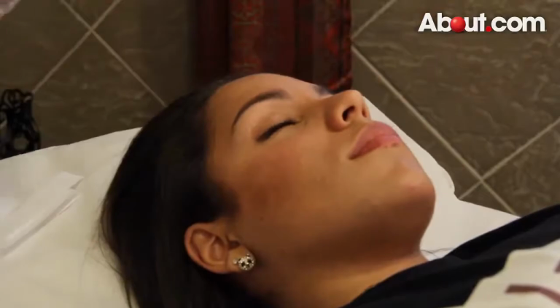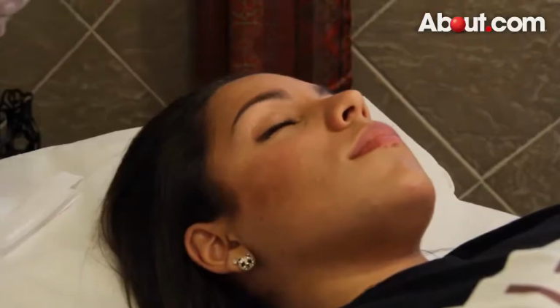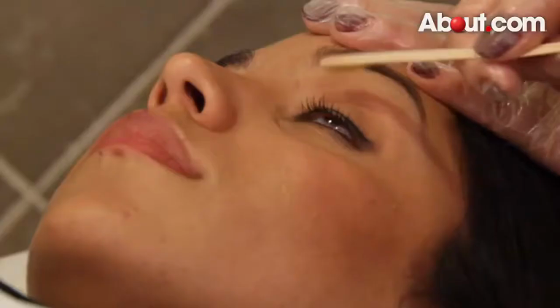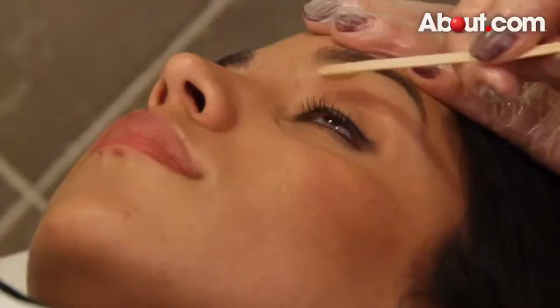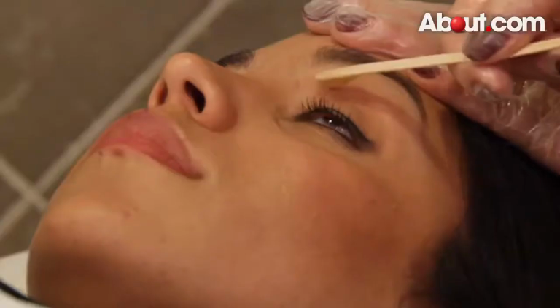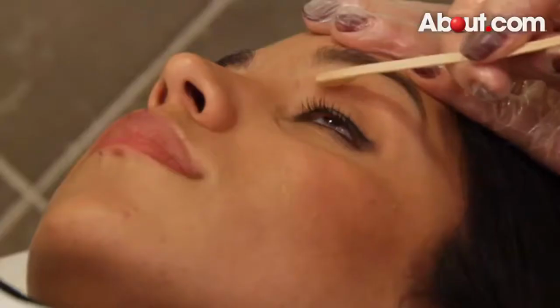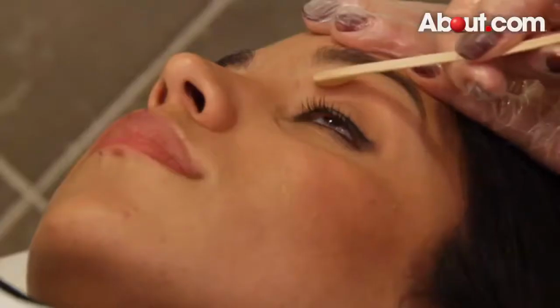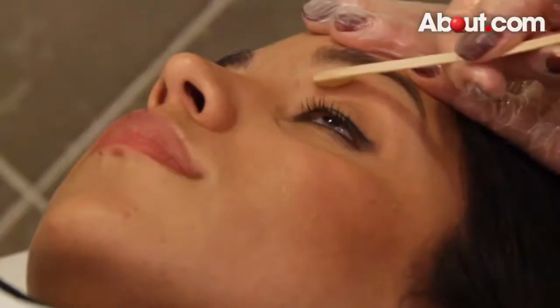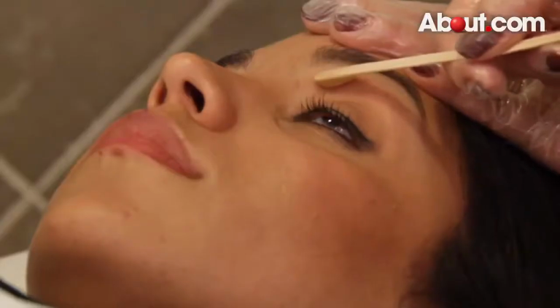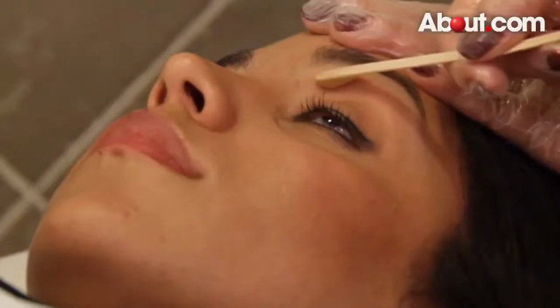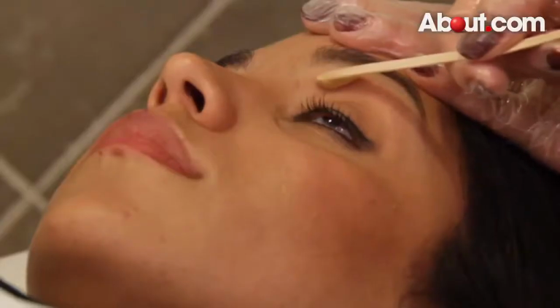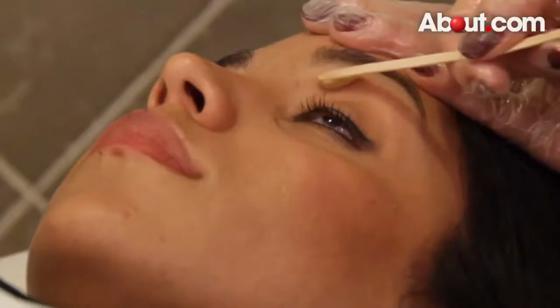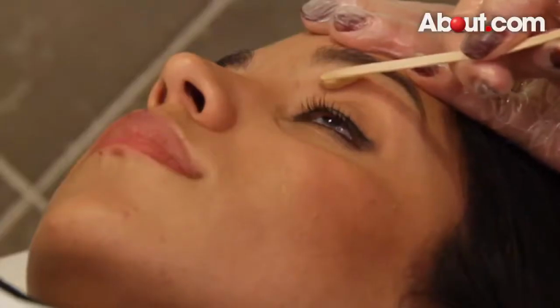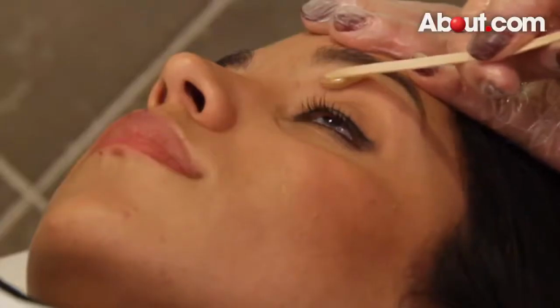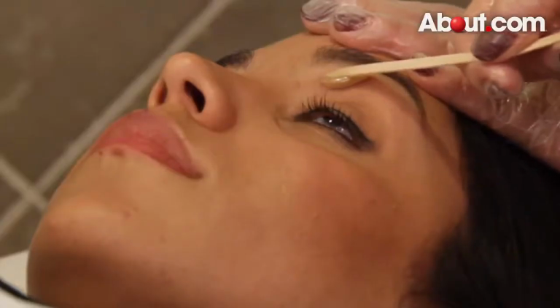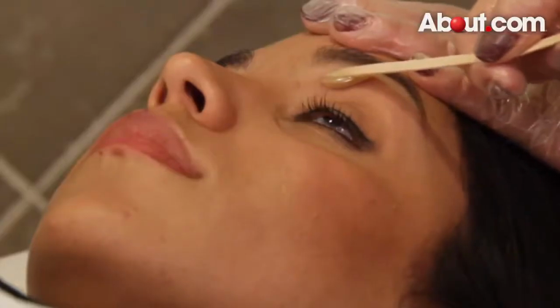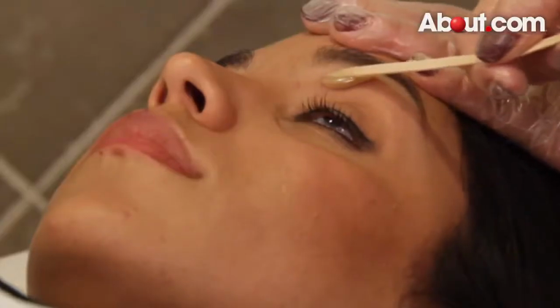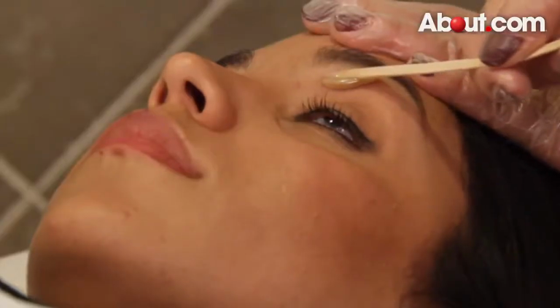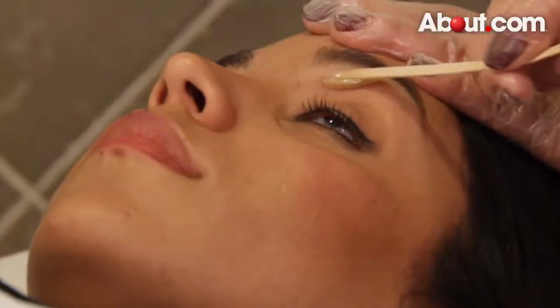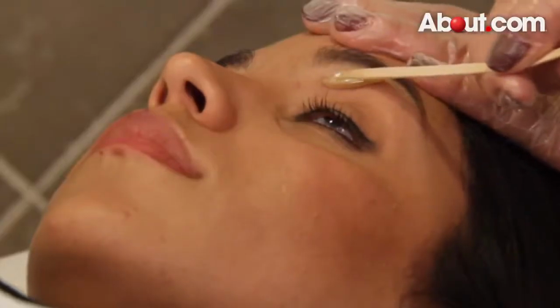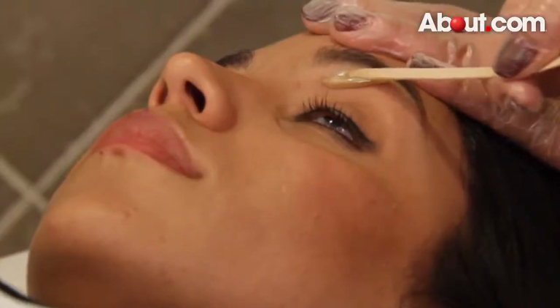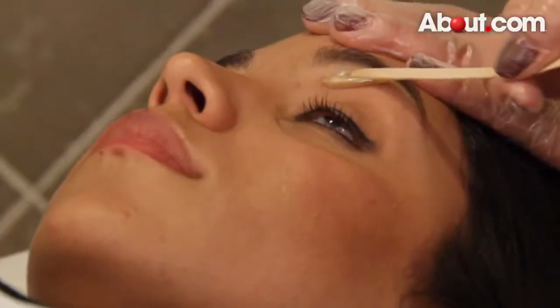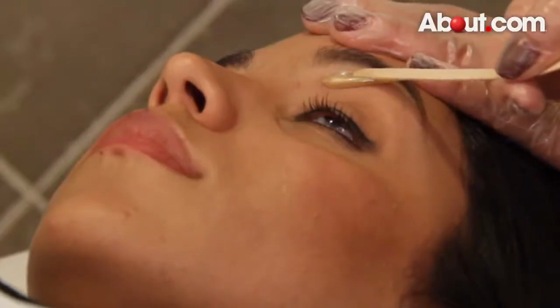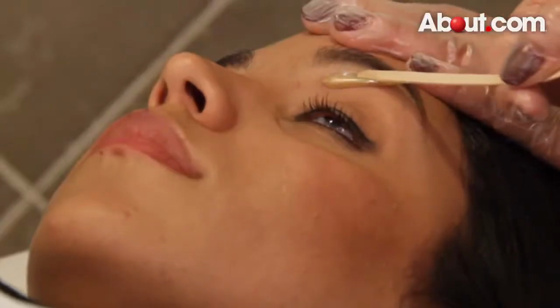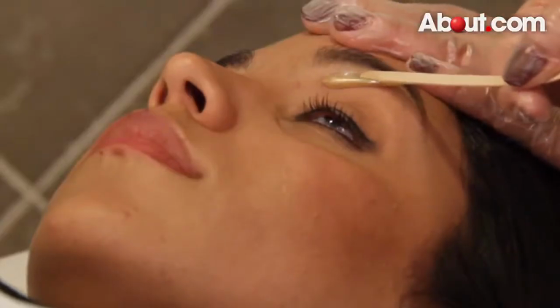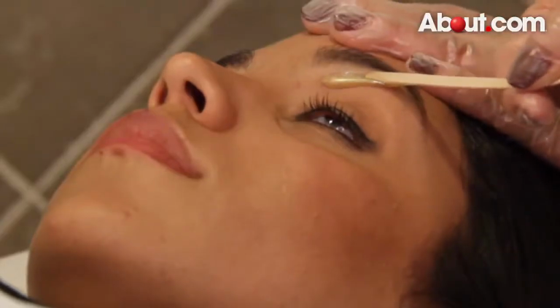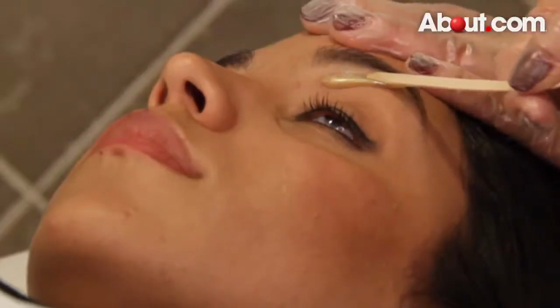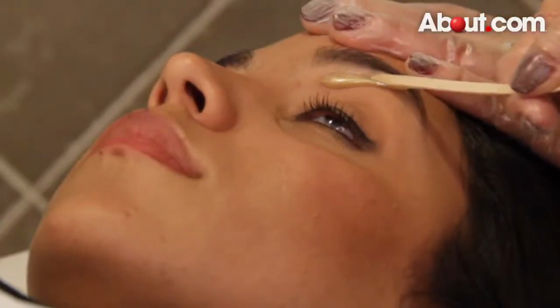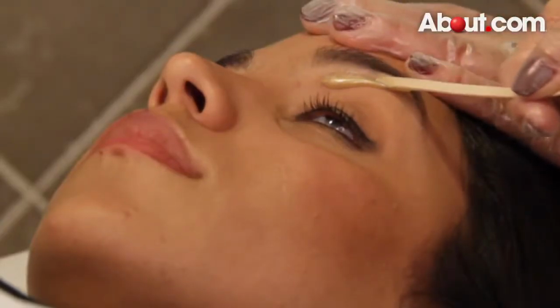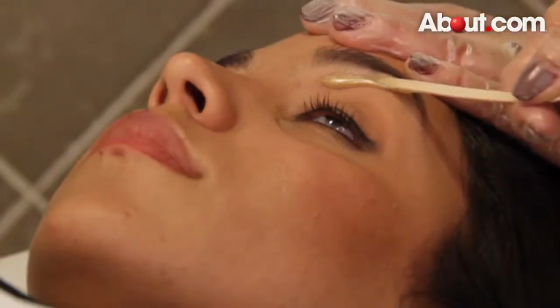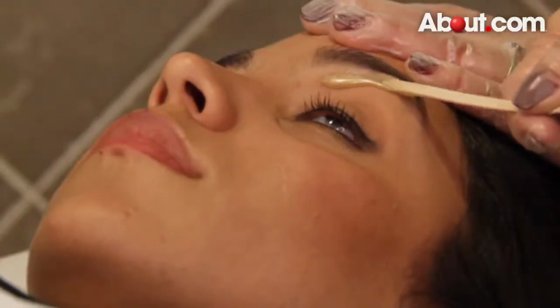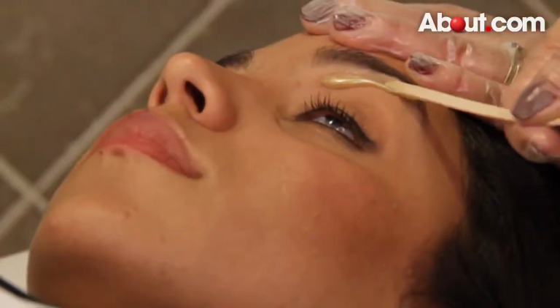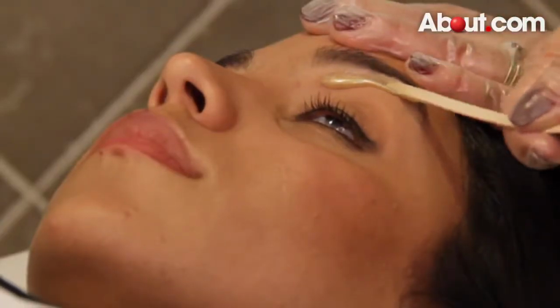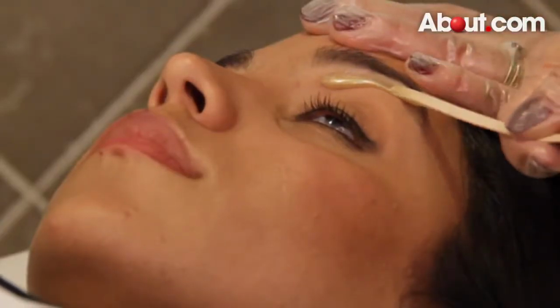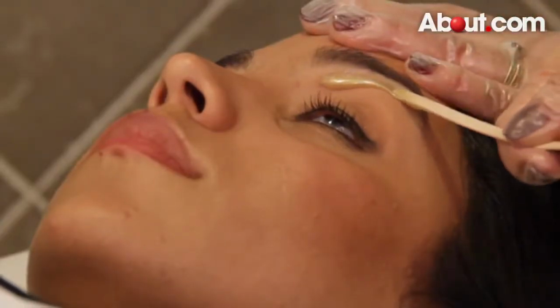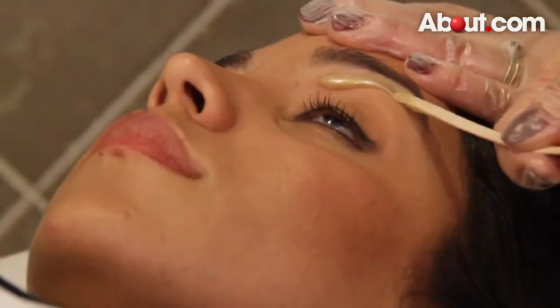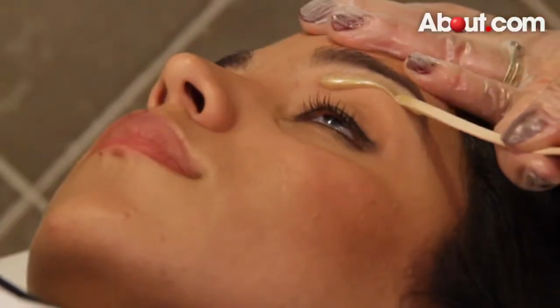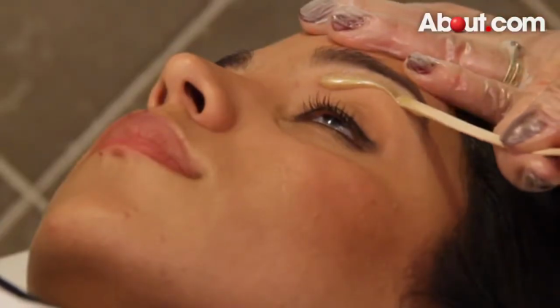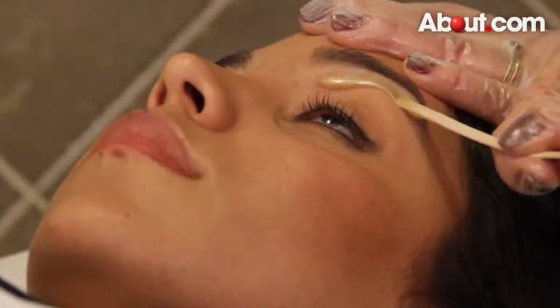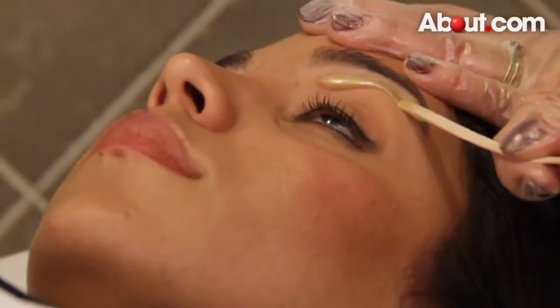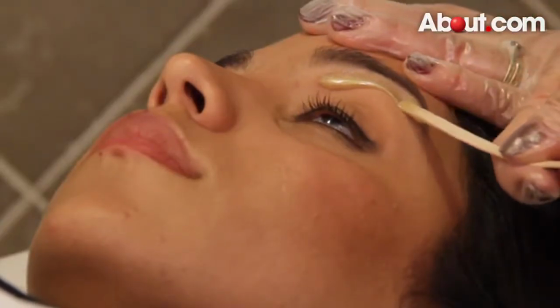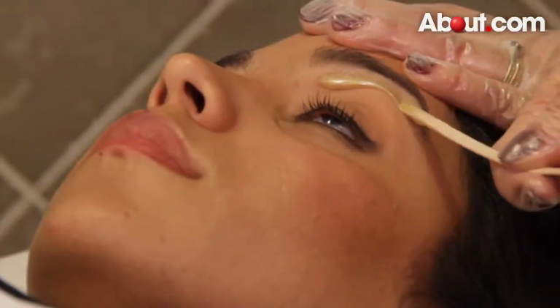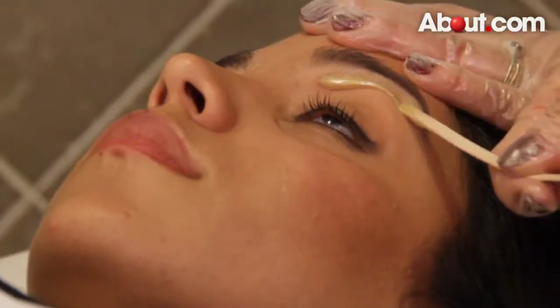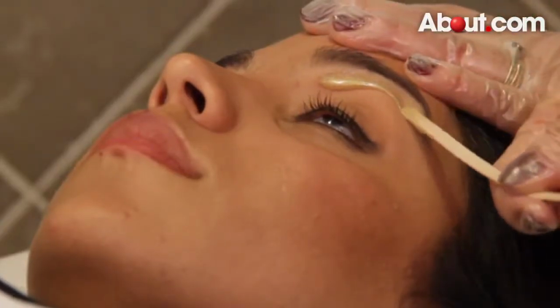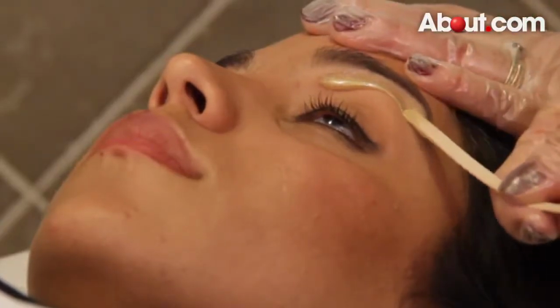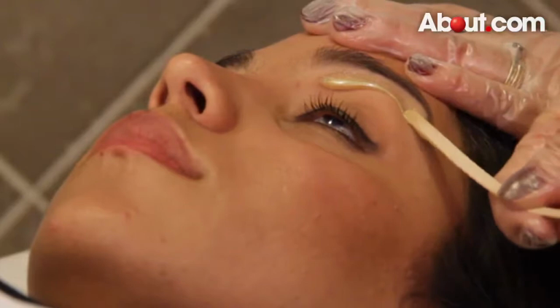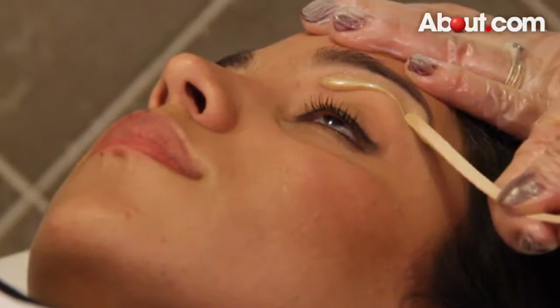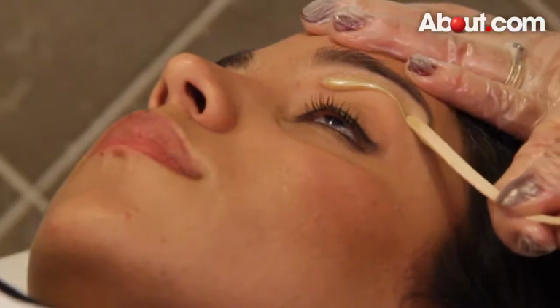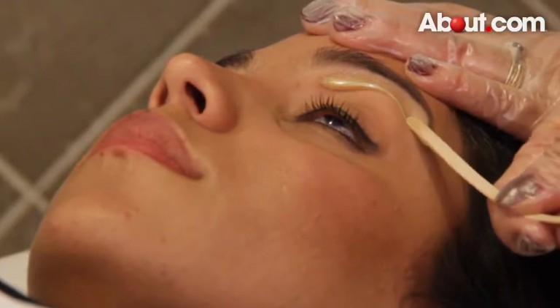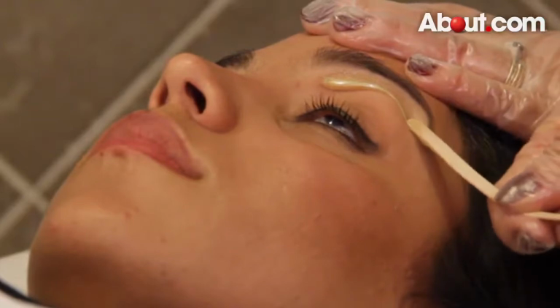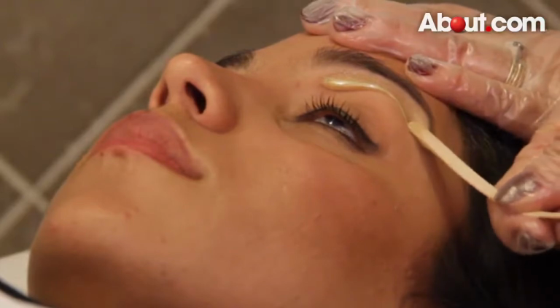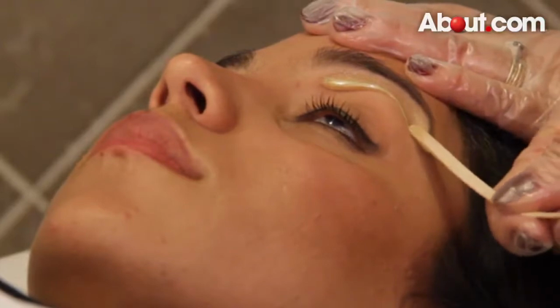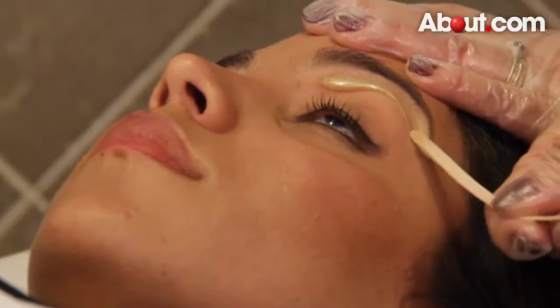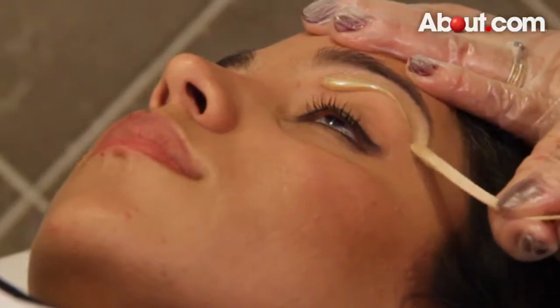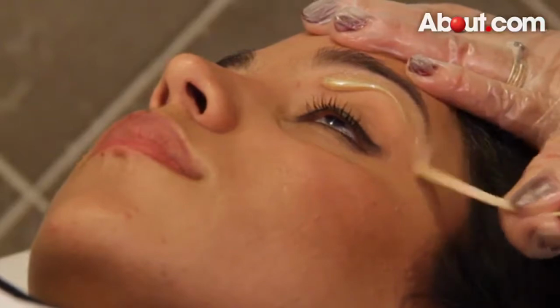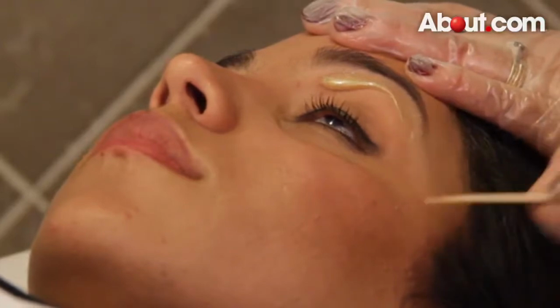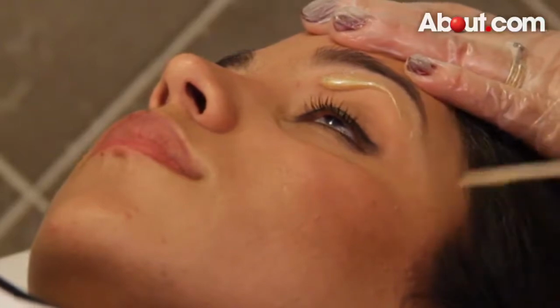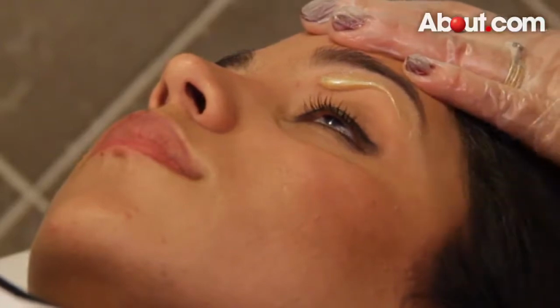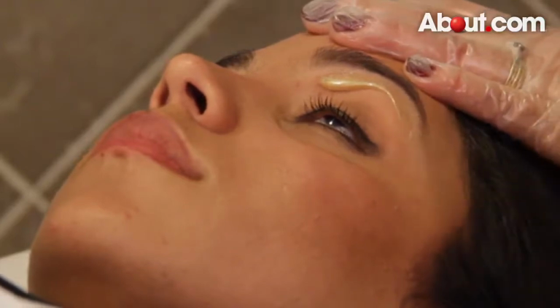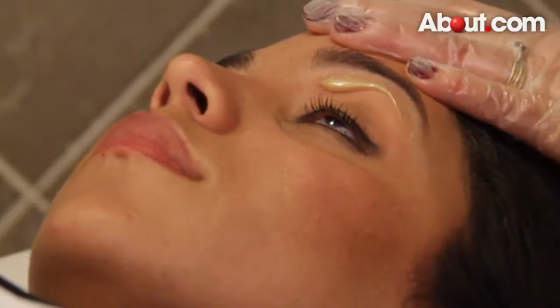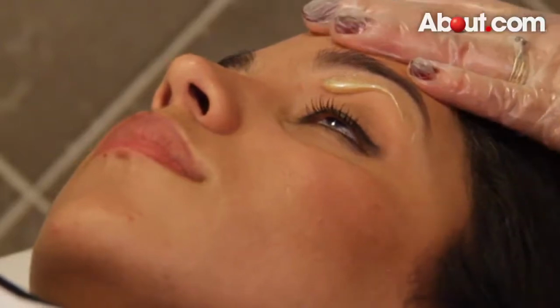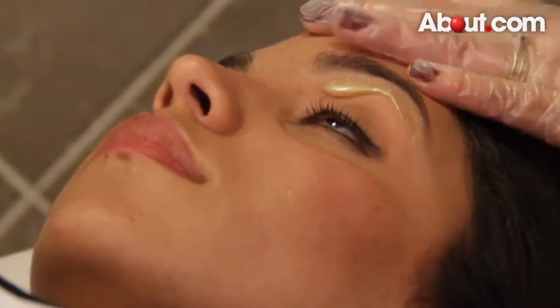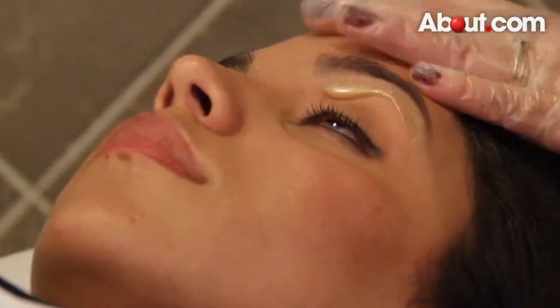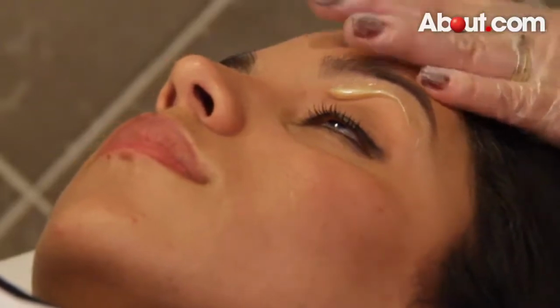When done correctly, this will remove the hair follicles from the roots. This is repeated until all the unwanted hair is removed.